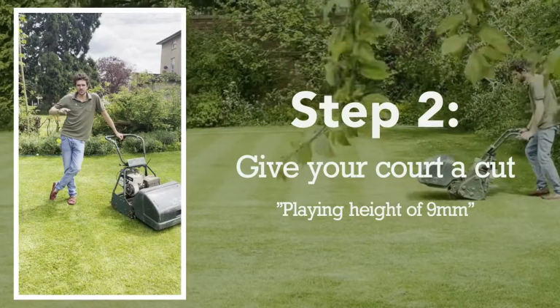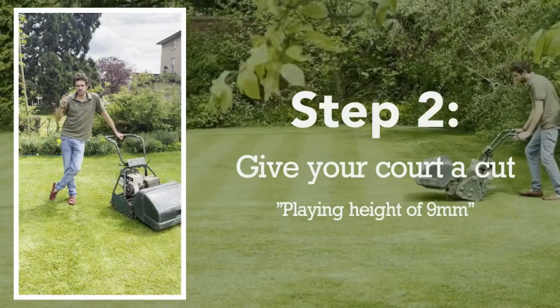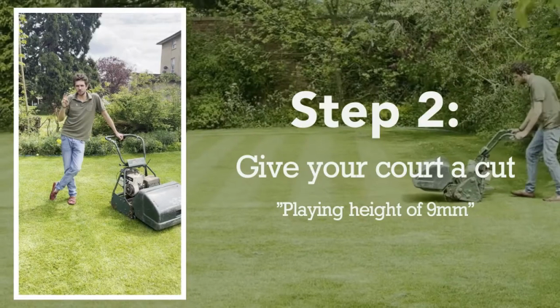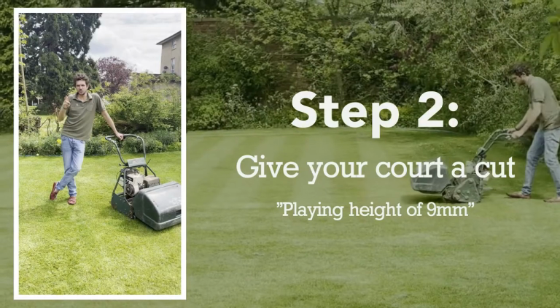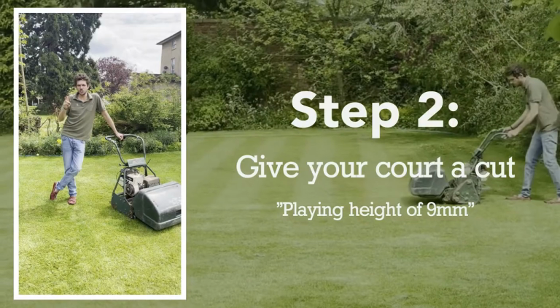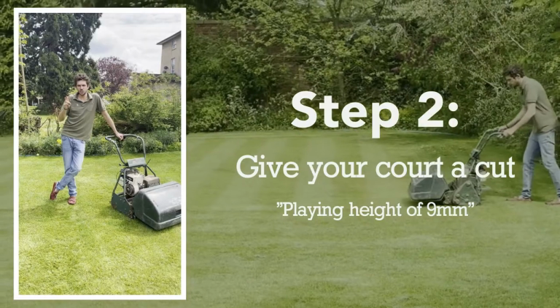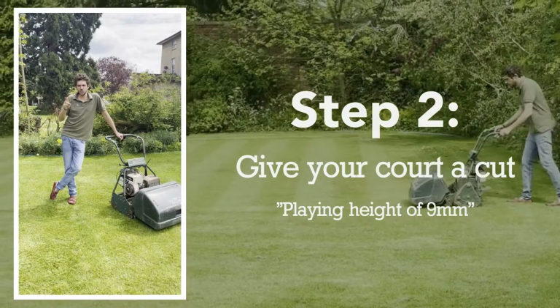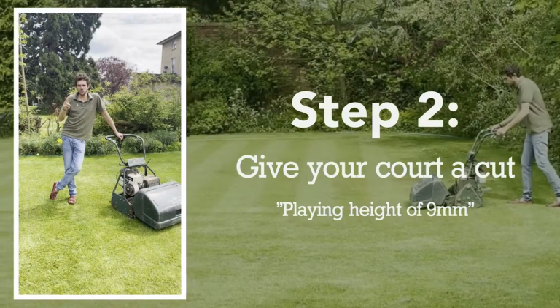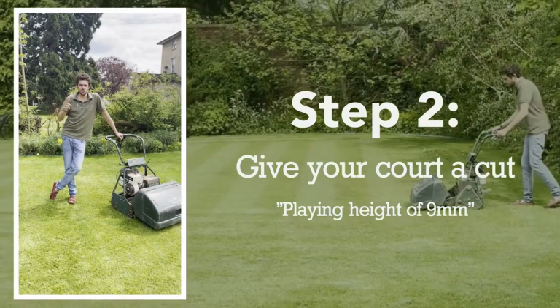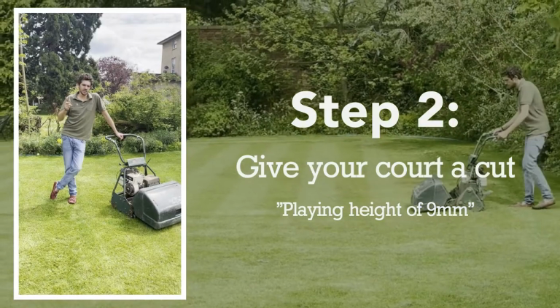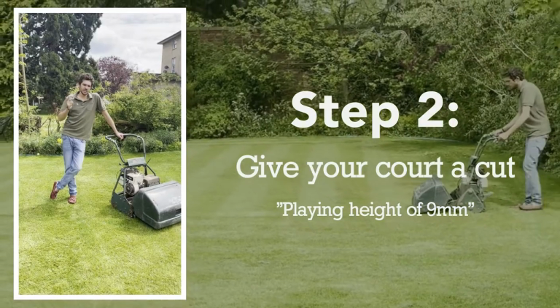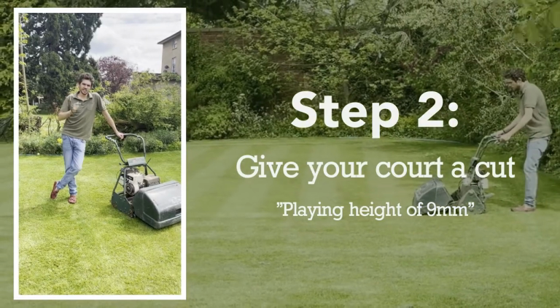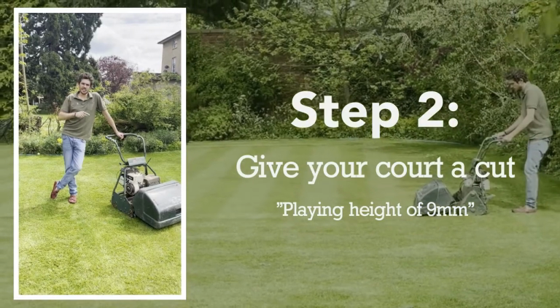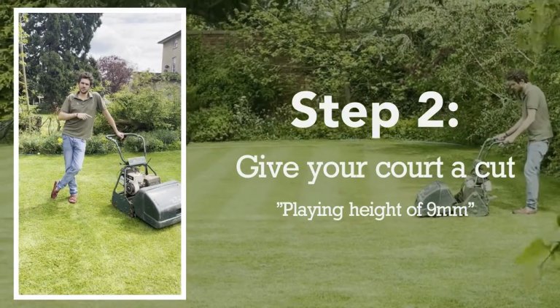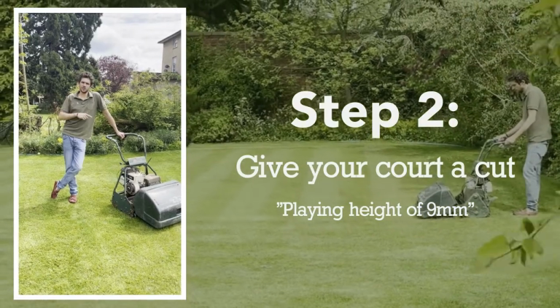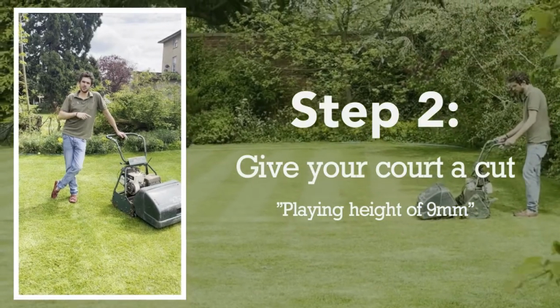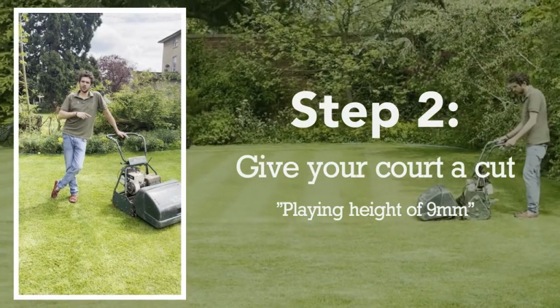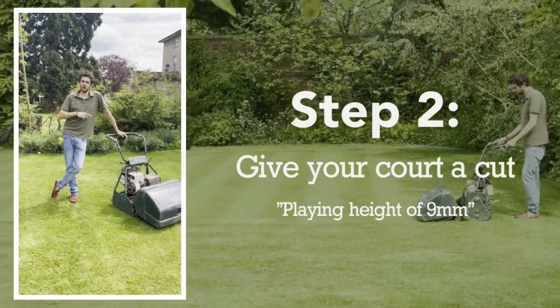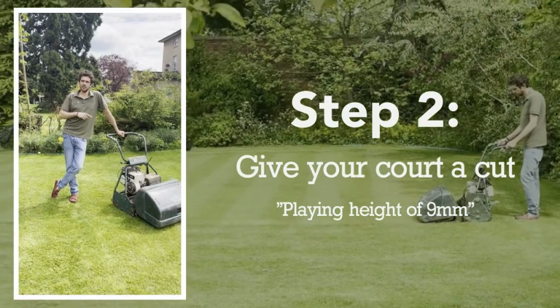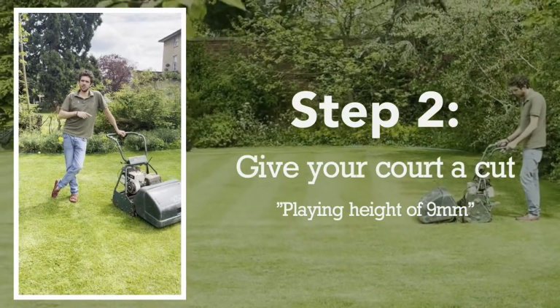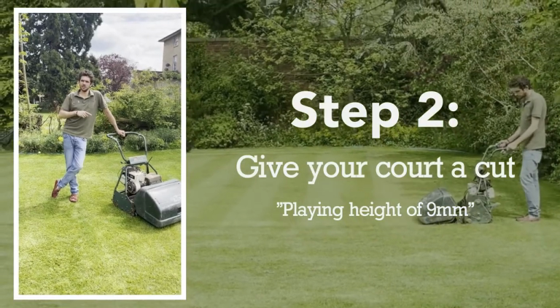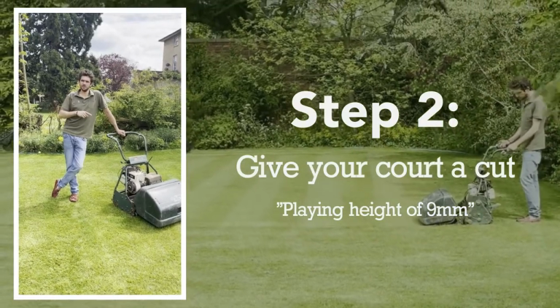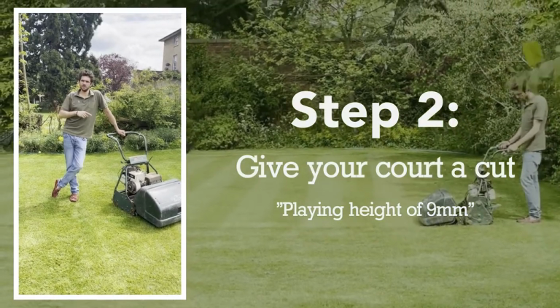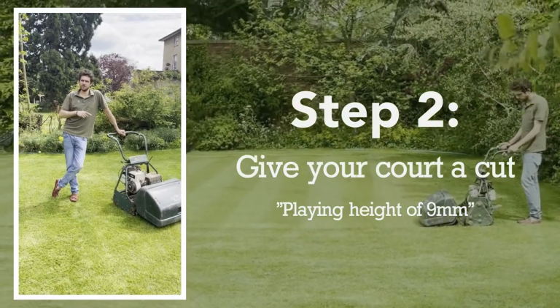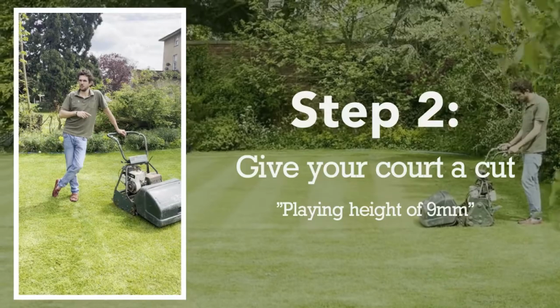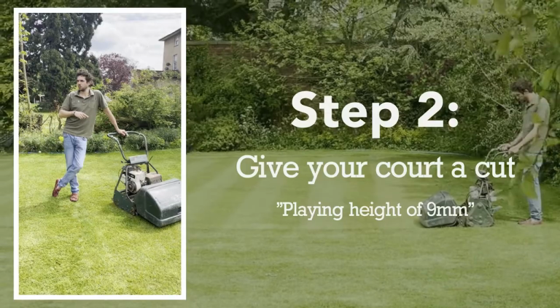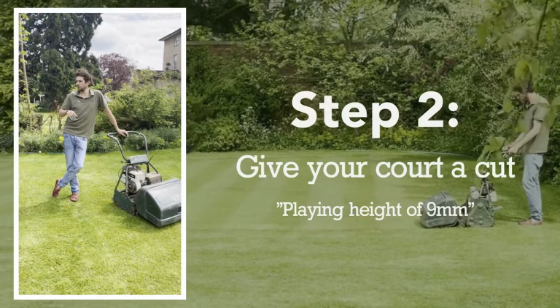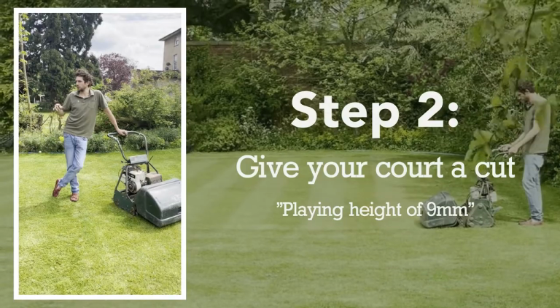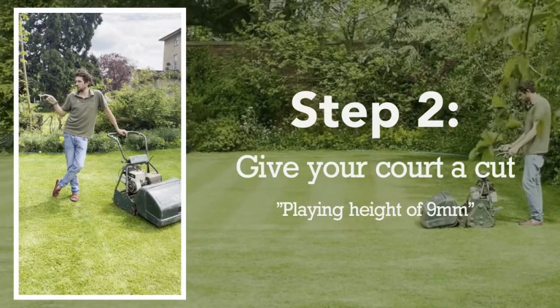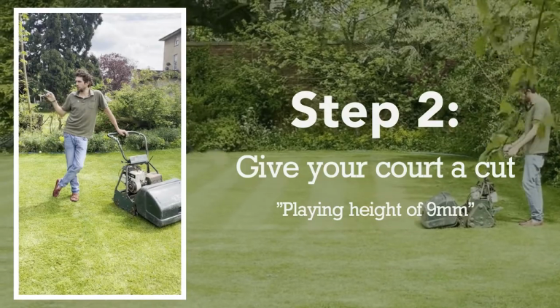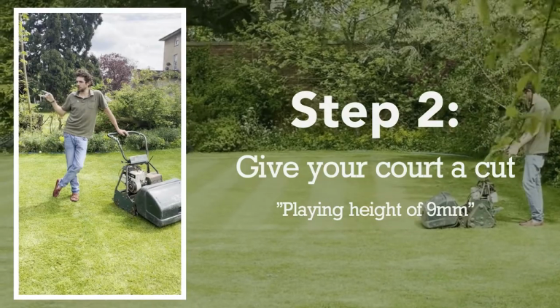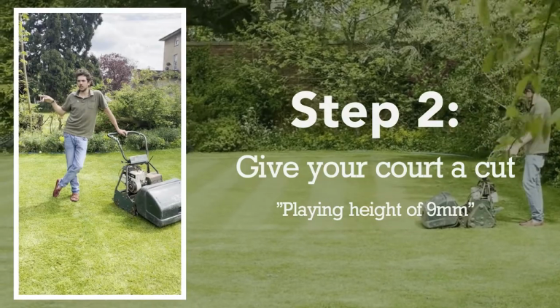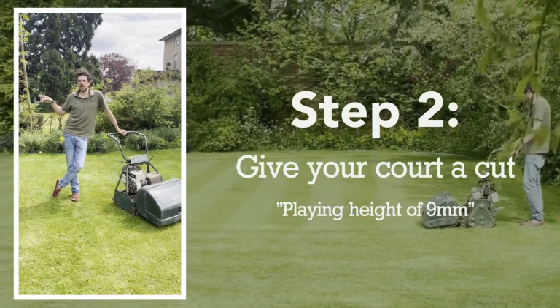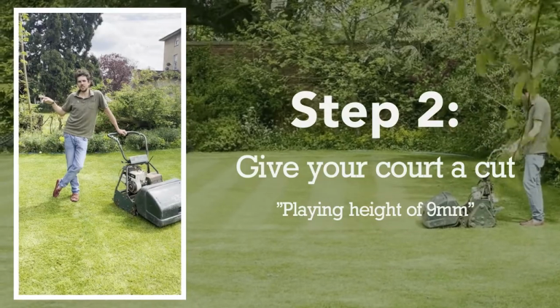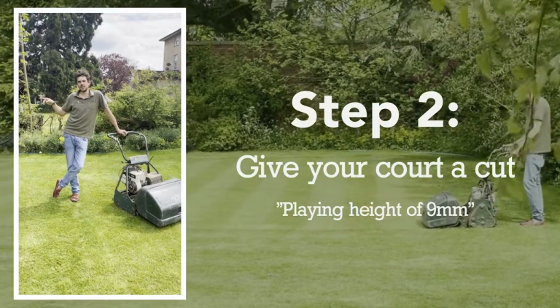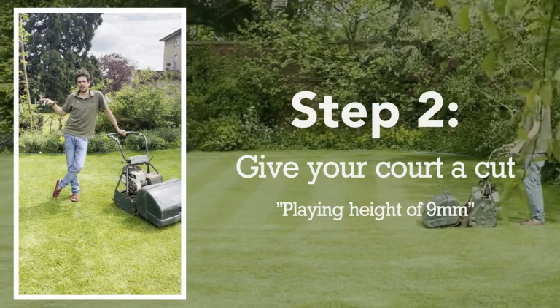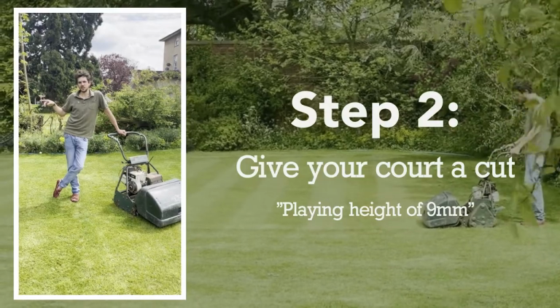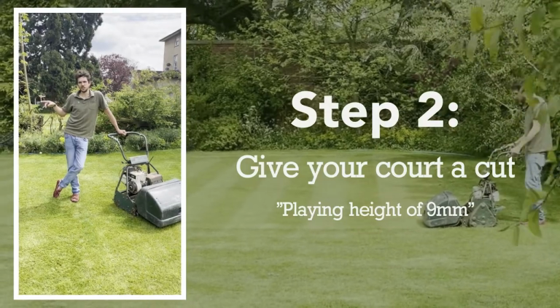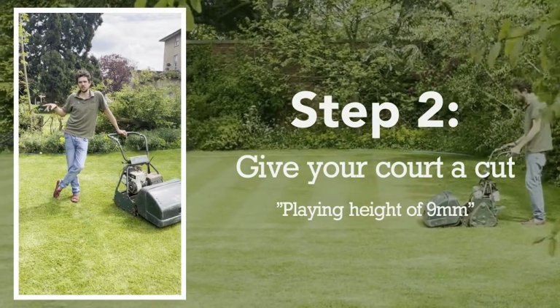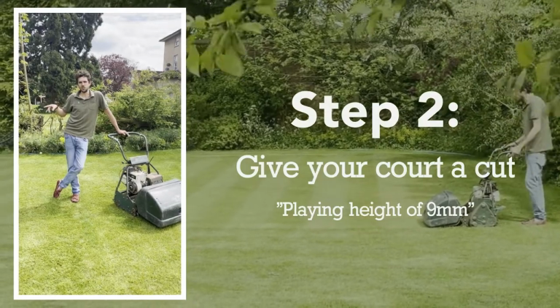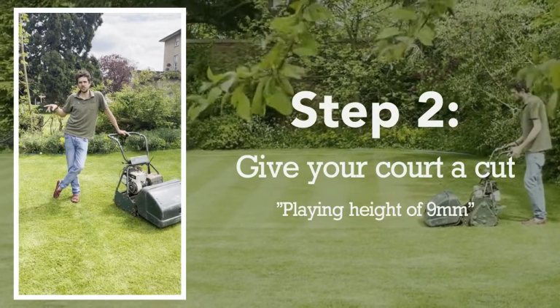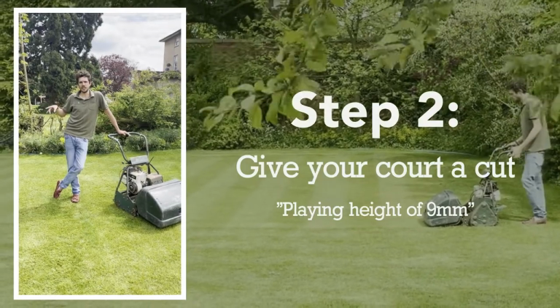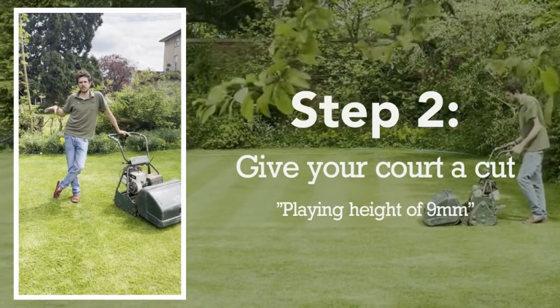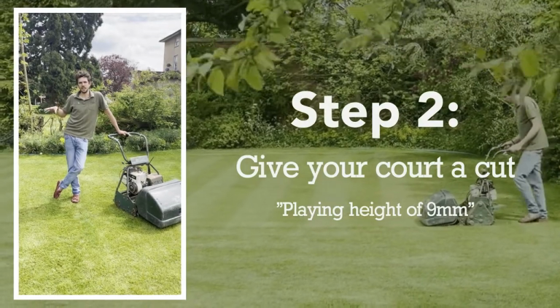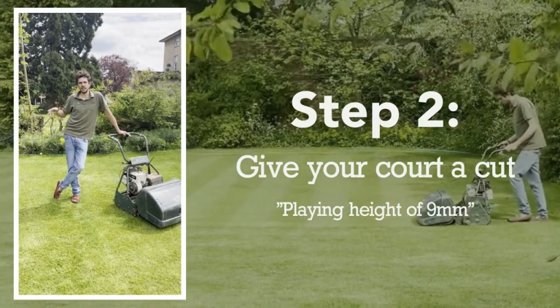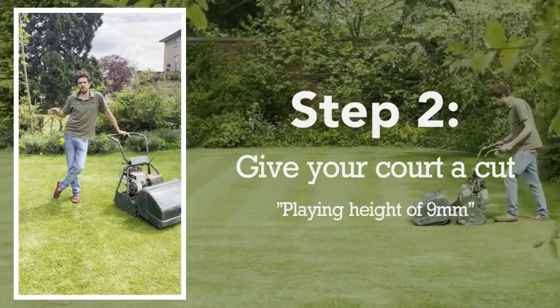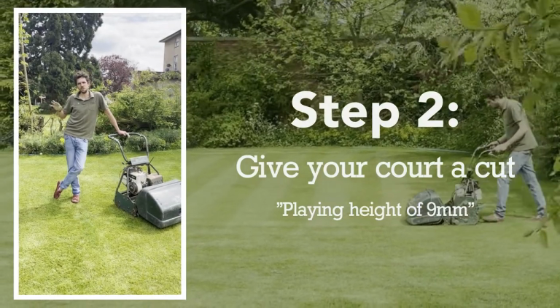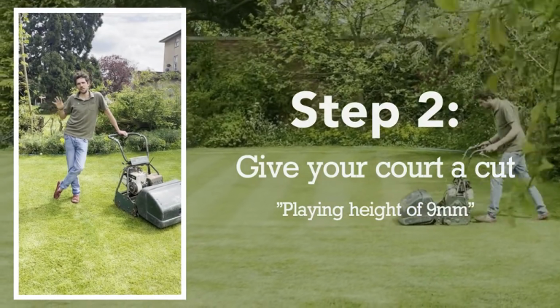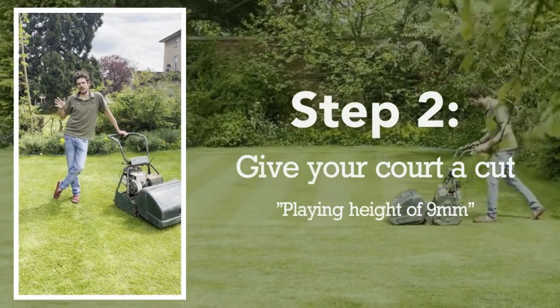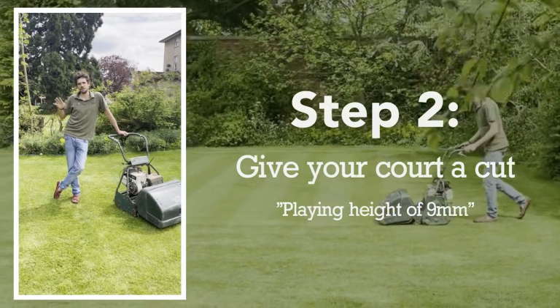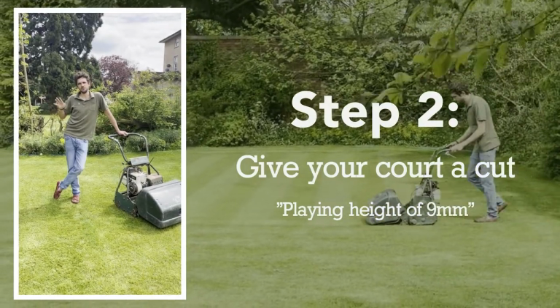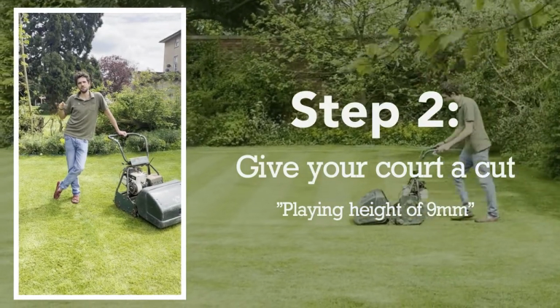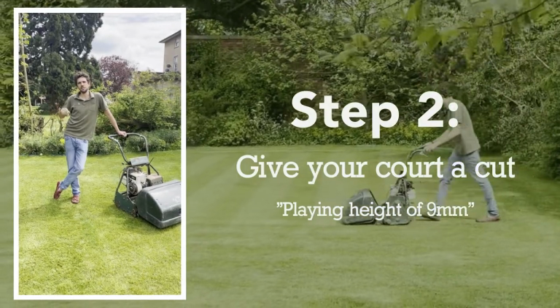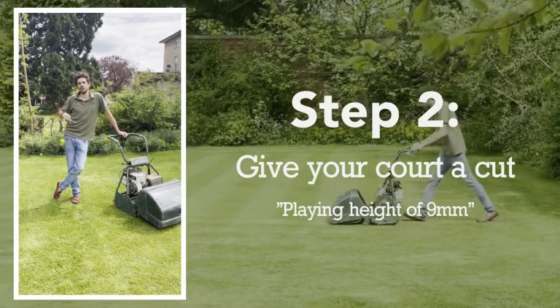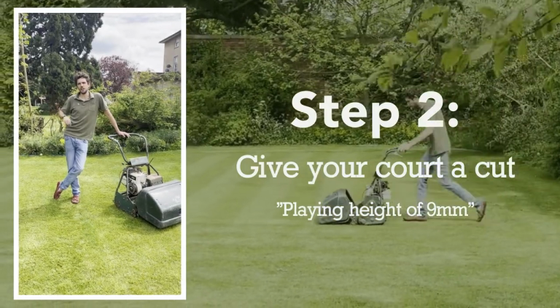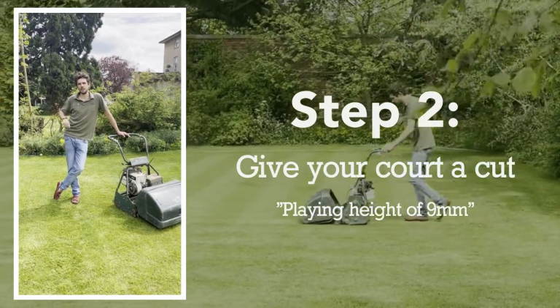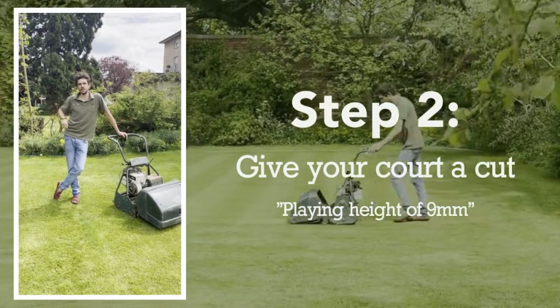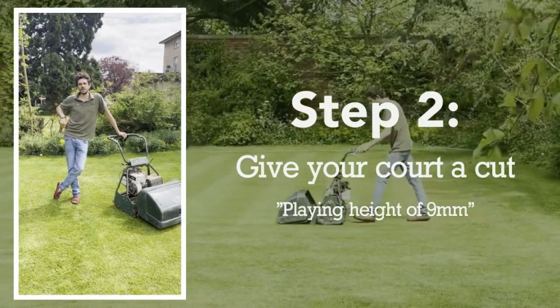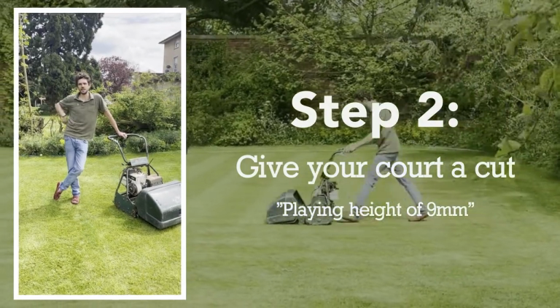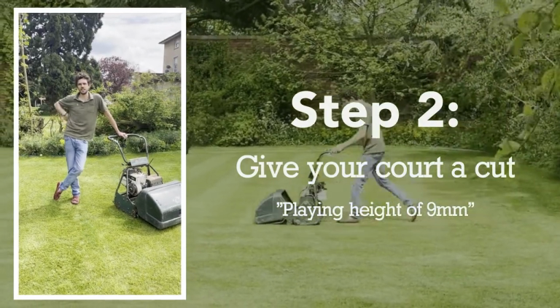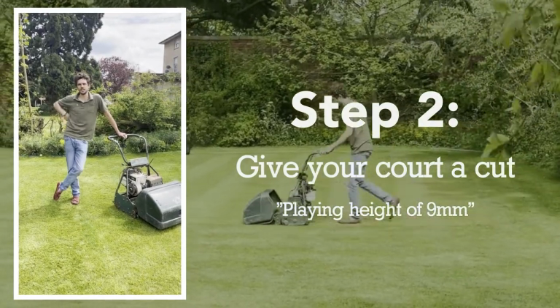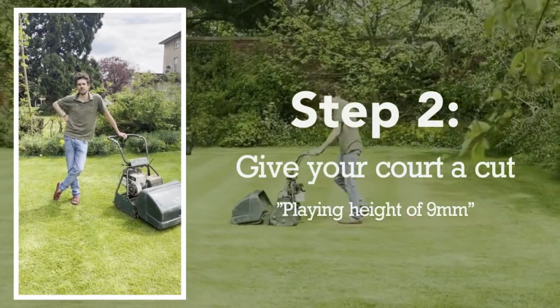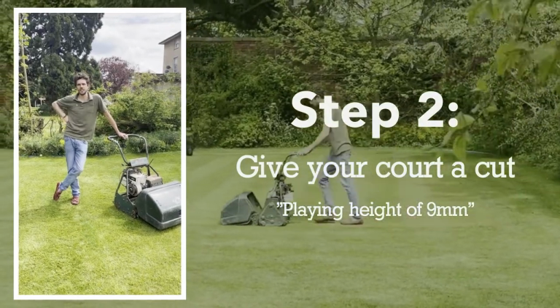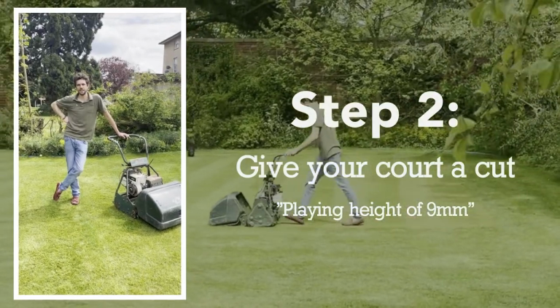Step two, give the court a cut. We're going to work the height down to playing height of around nine millimeters today.